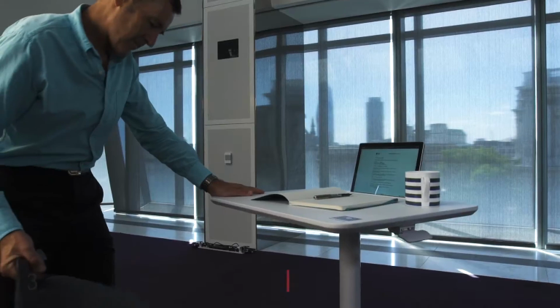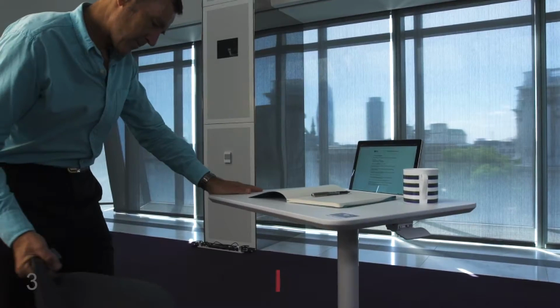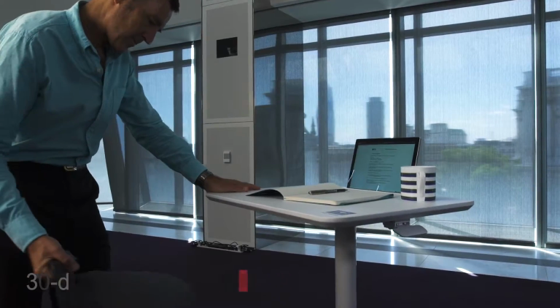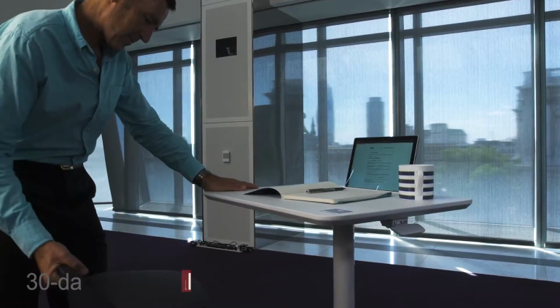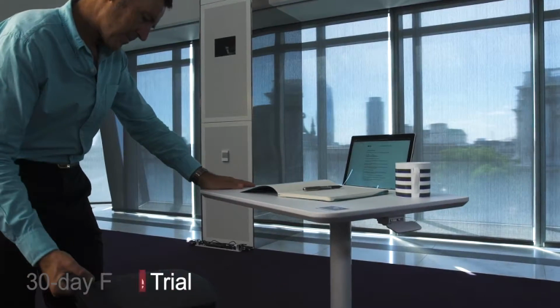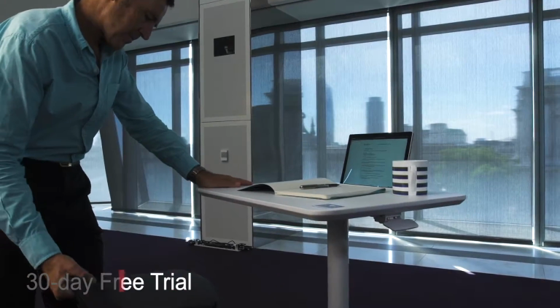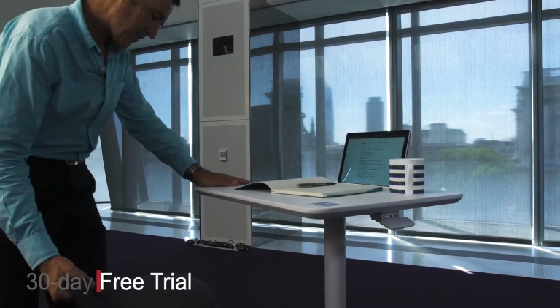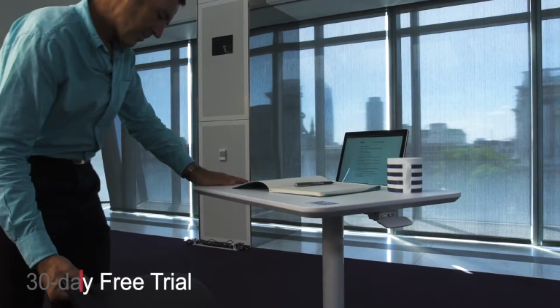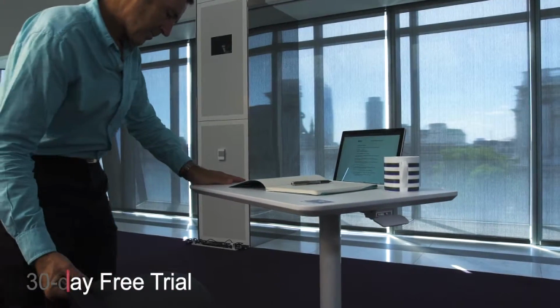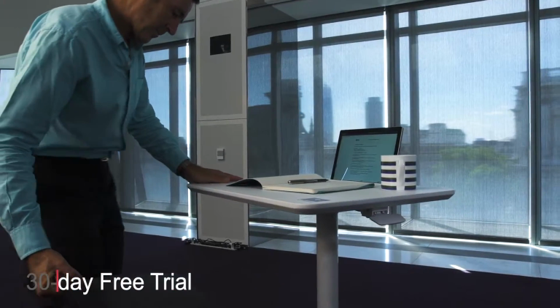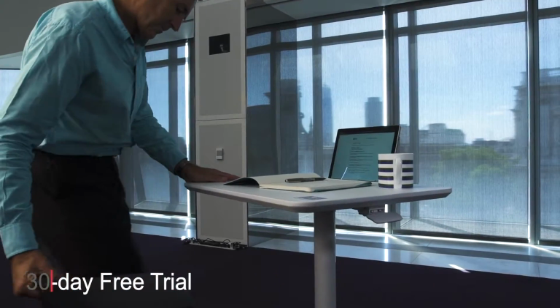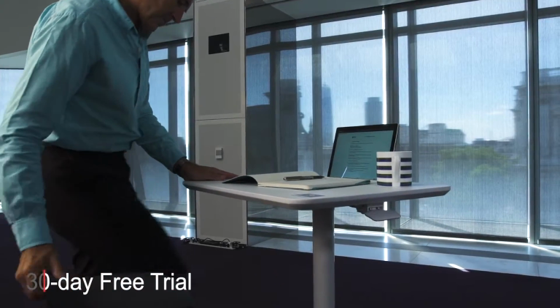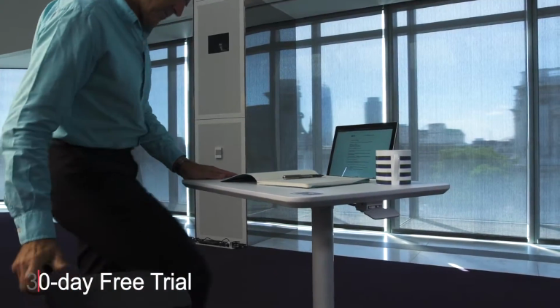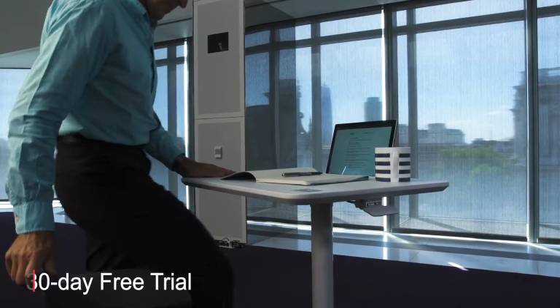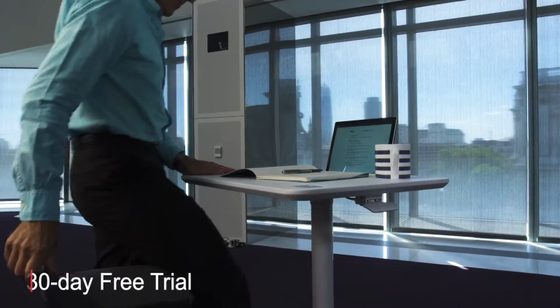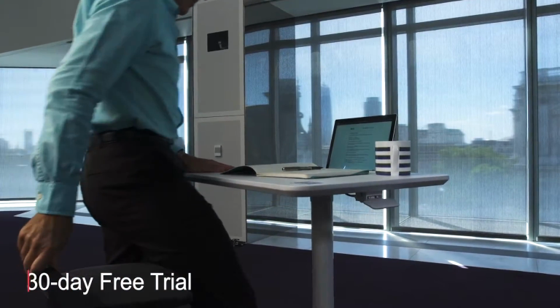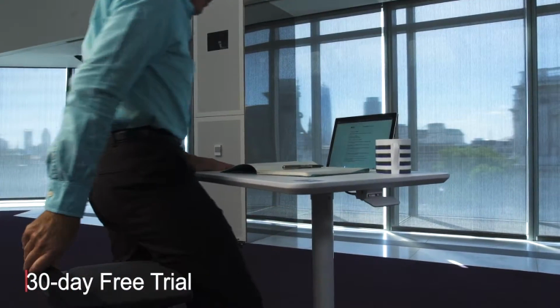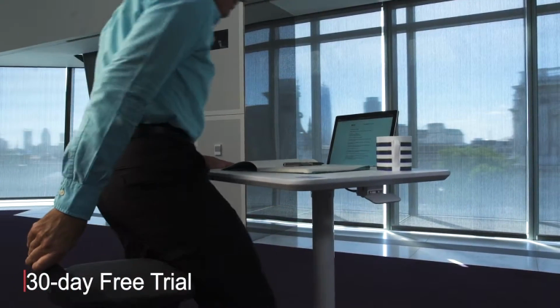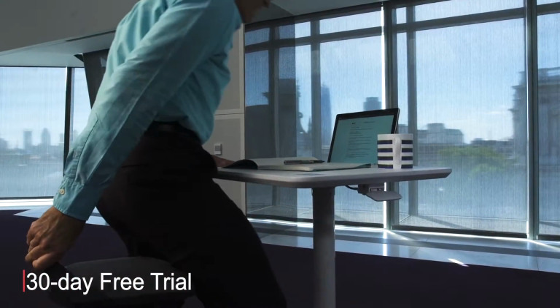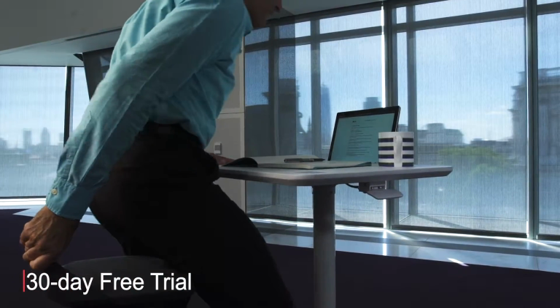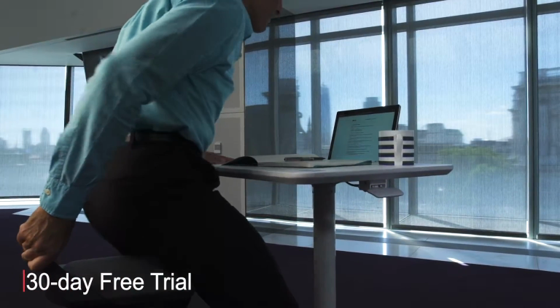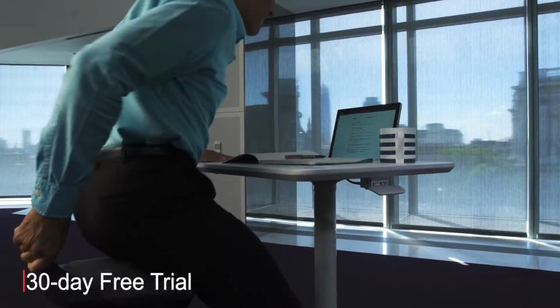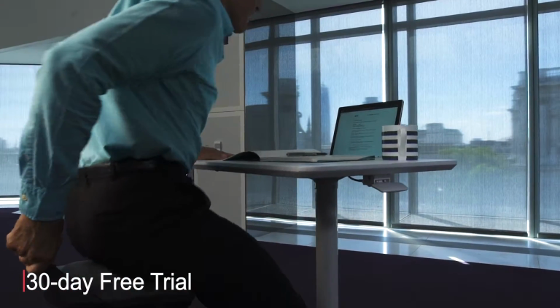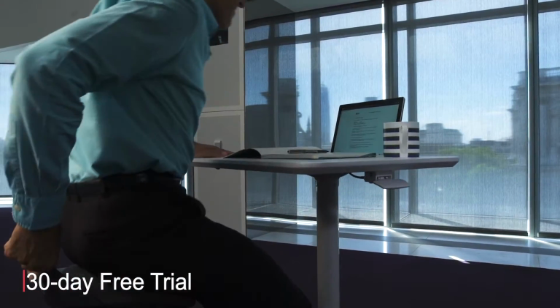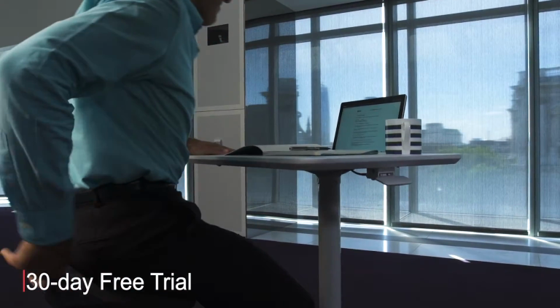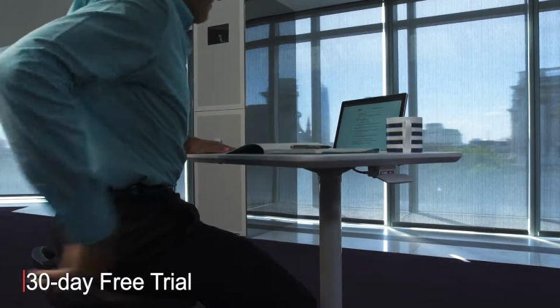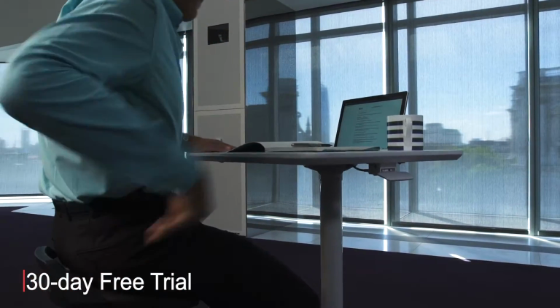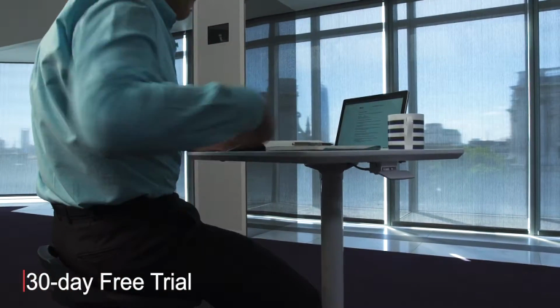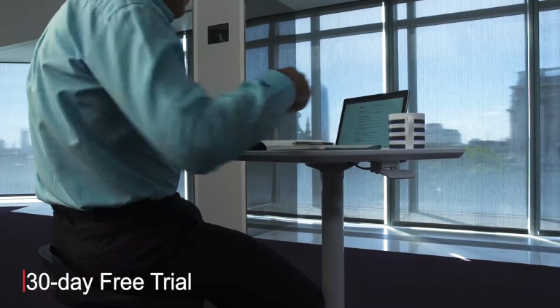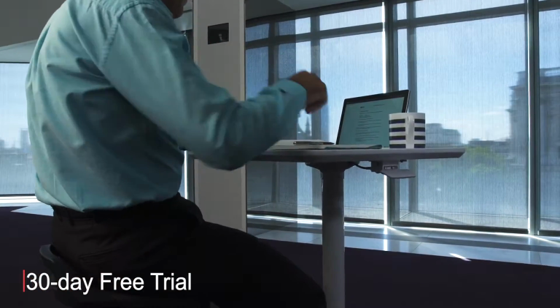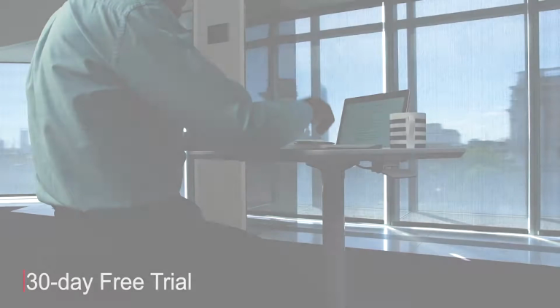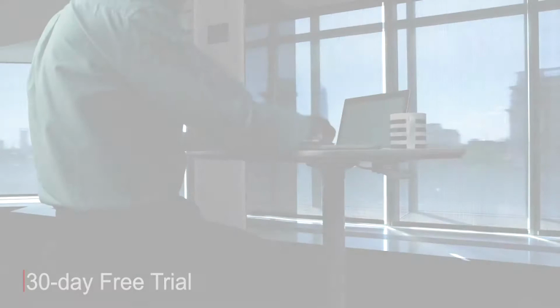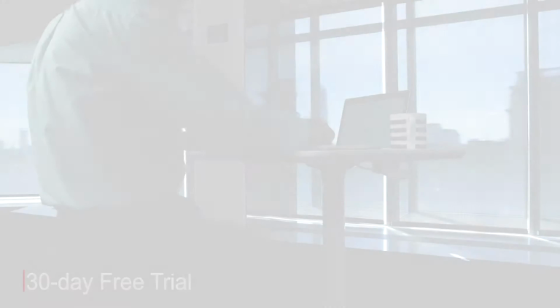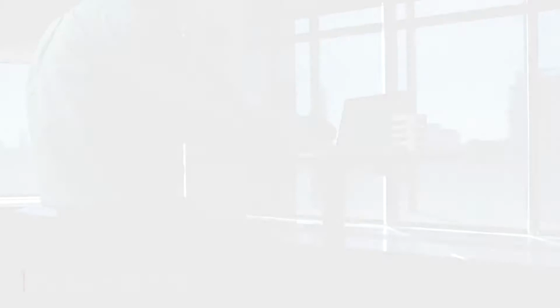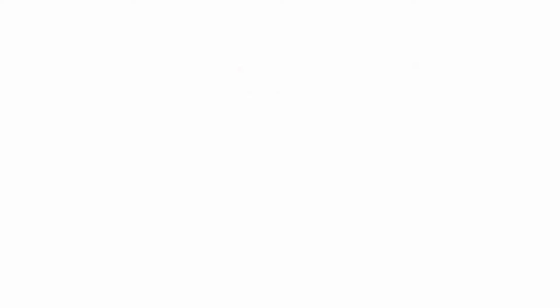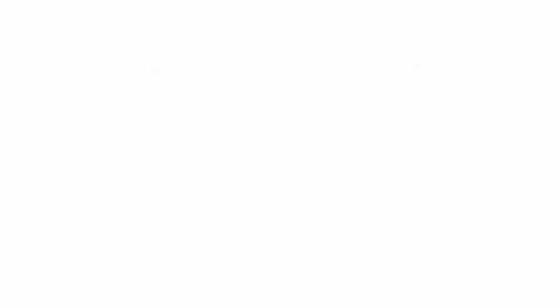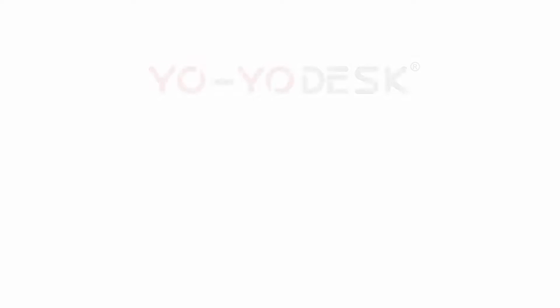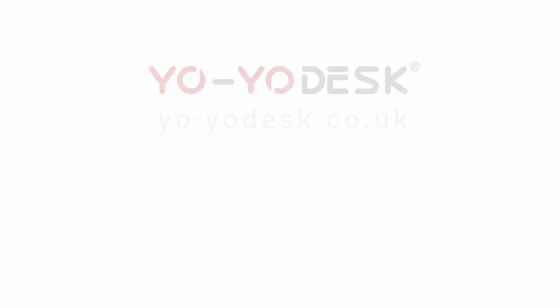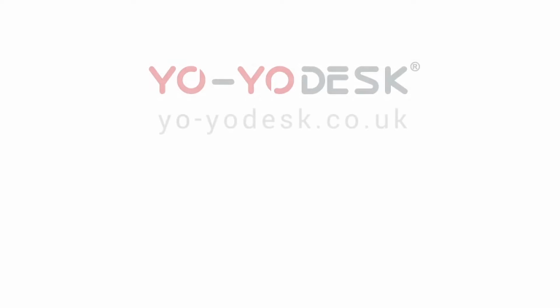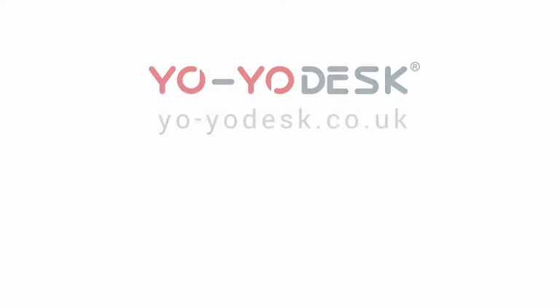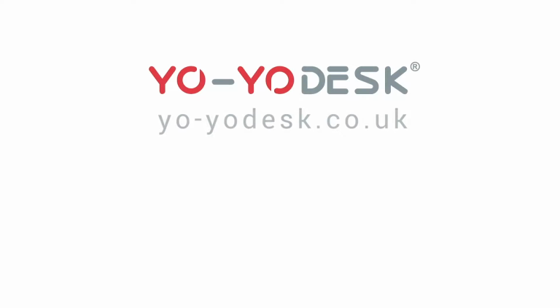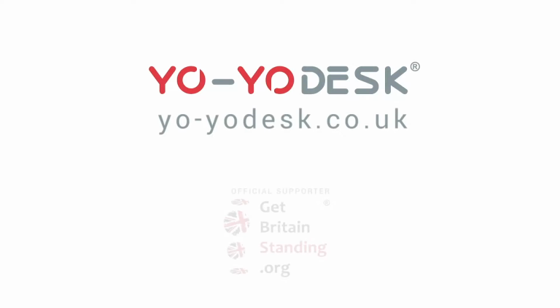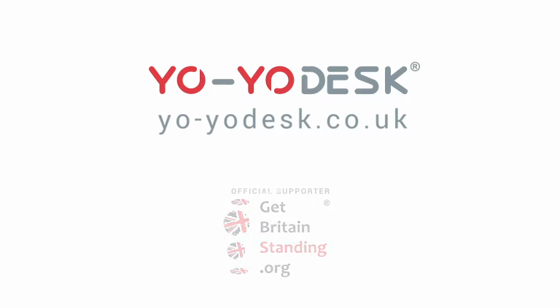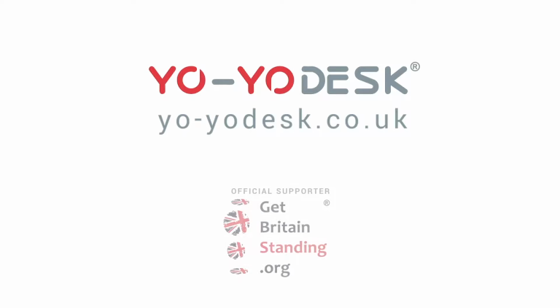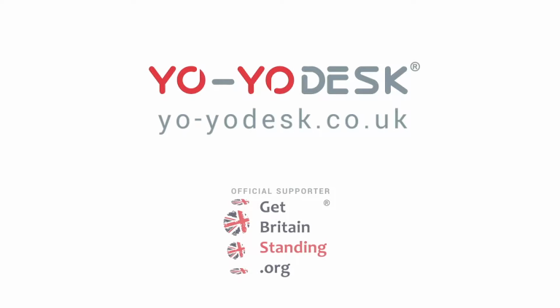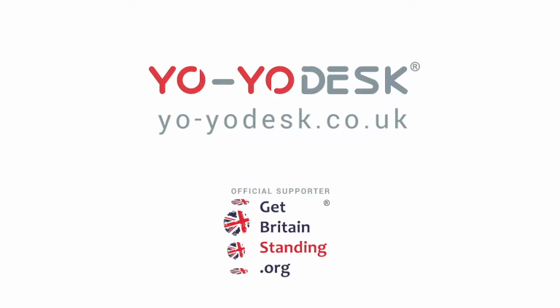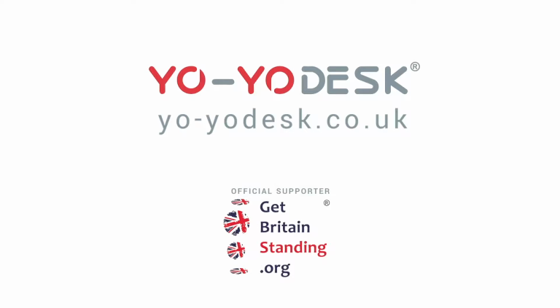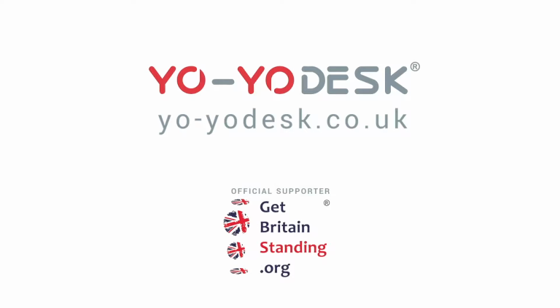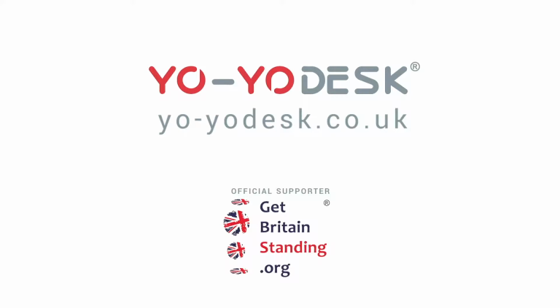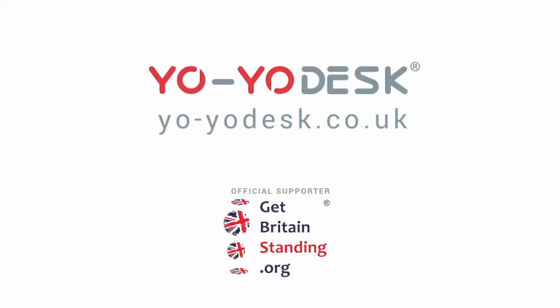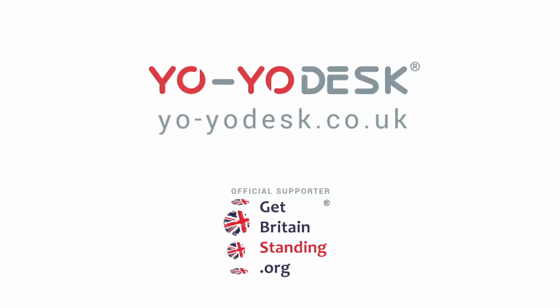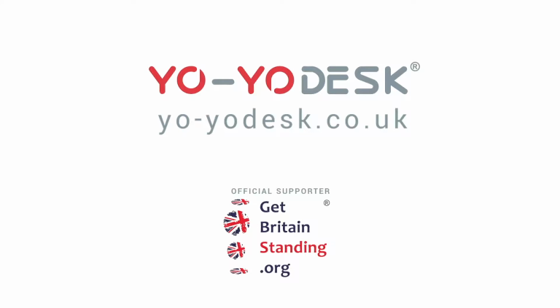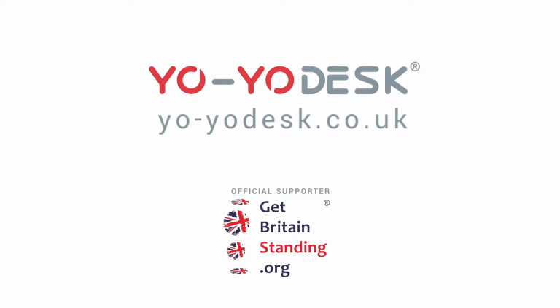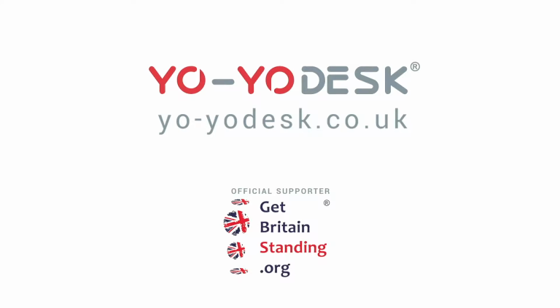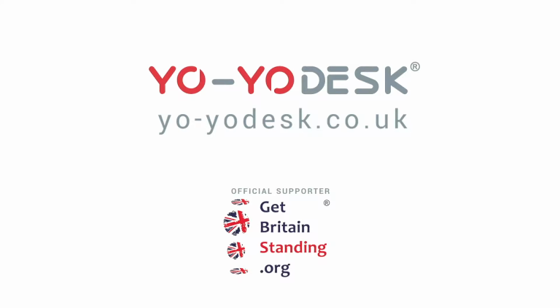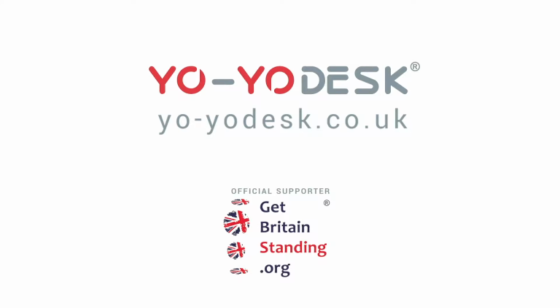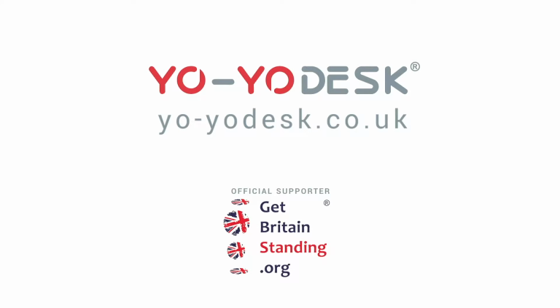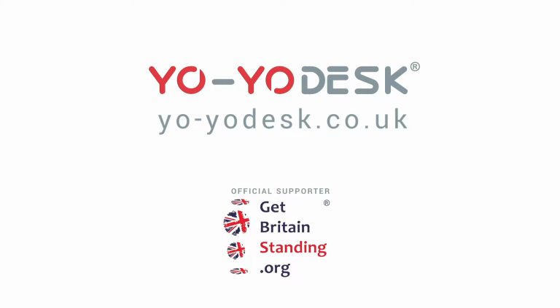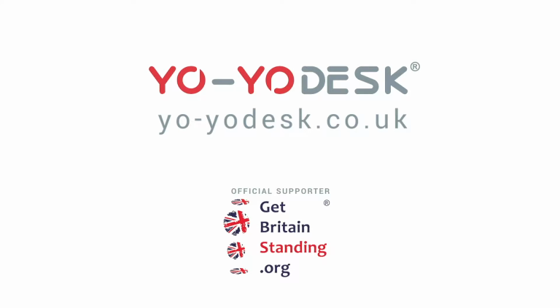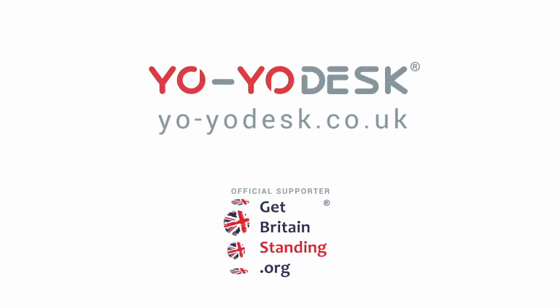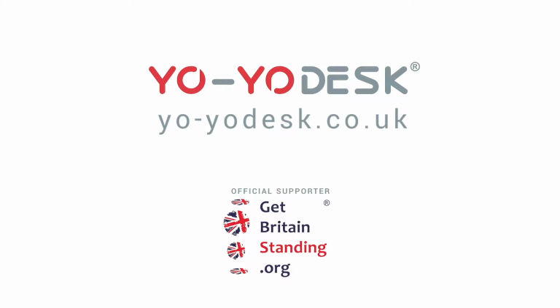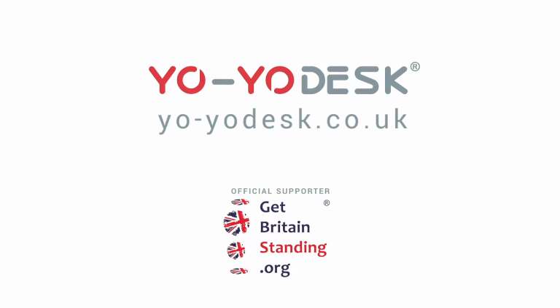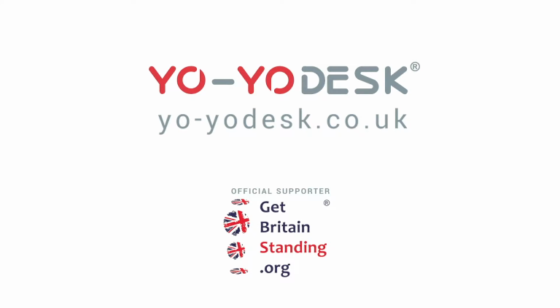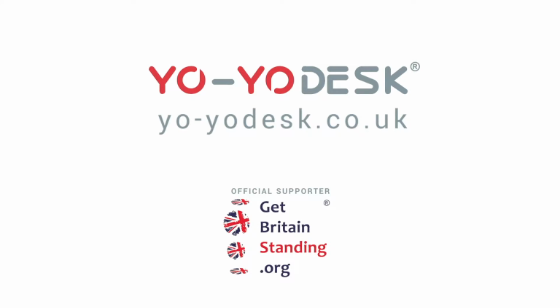Test out any of our products today with our 30-day free trial. YoYoDesk, Britain's number one brand for standing desks.